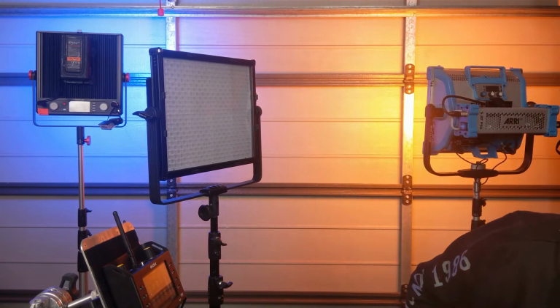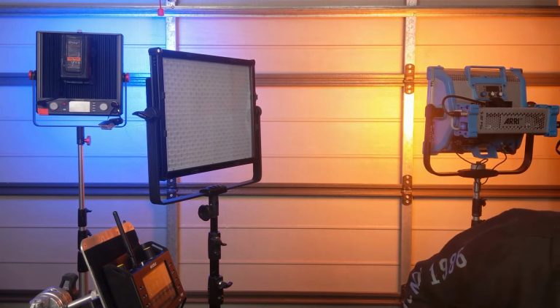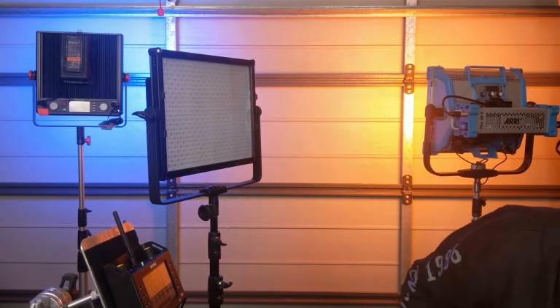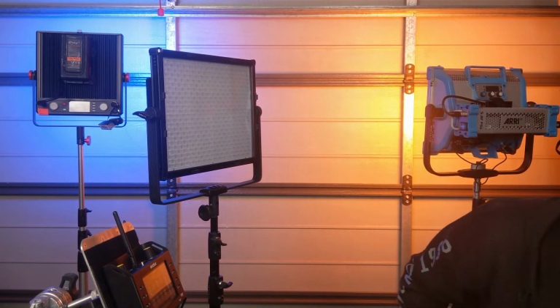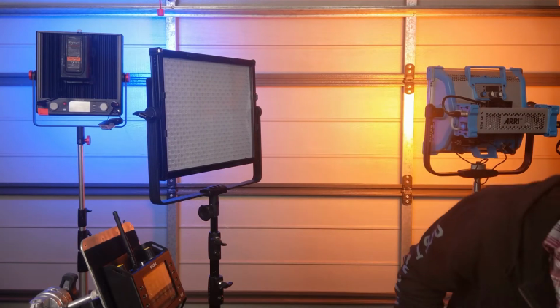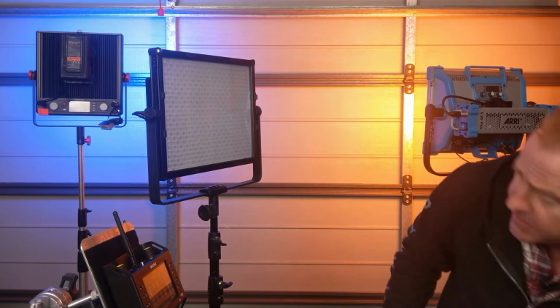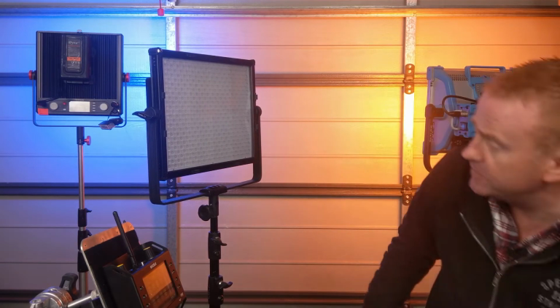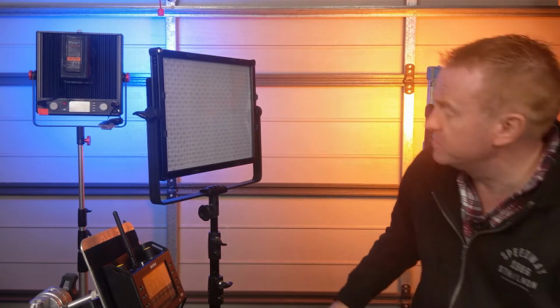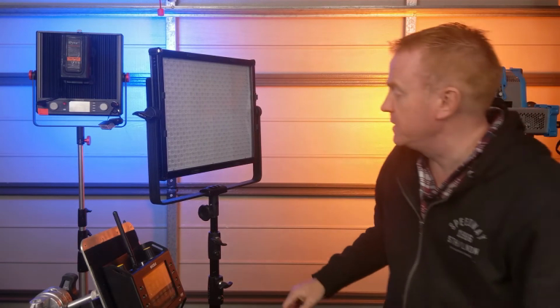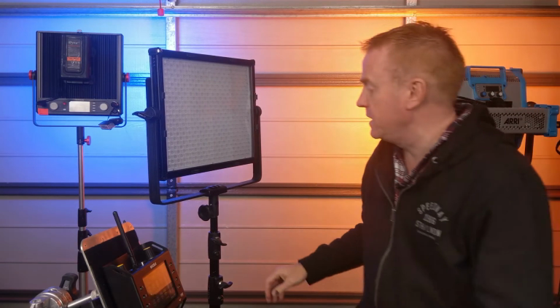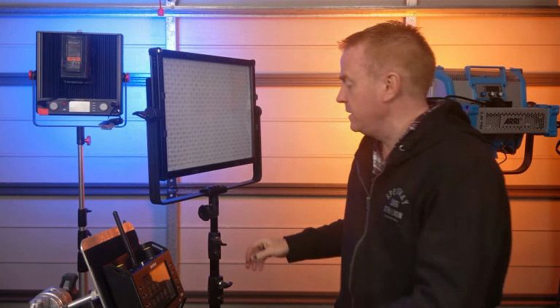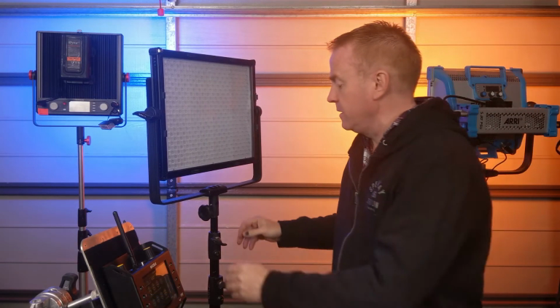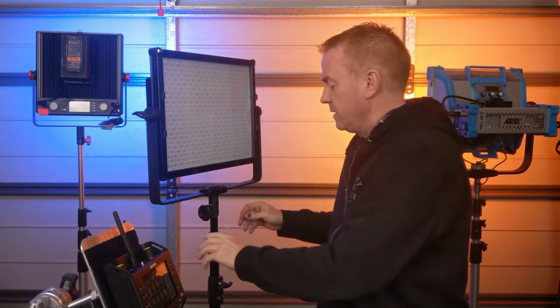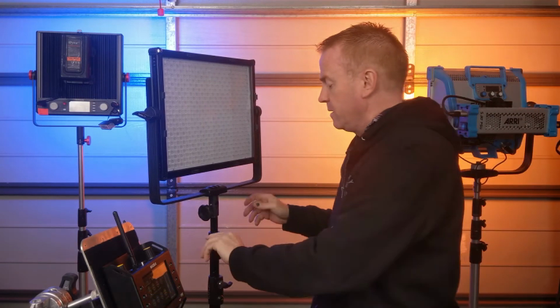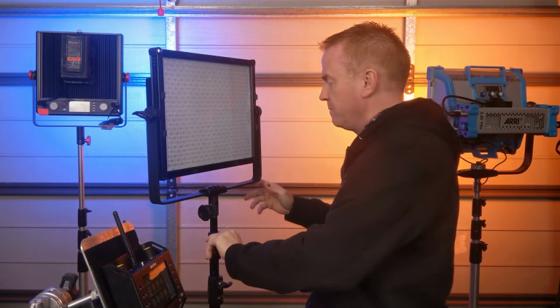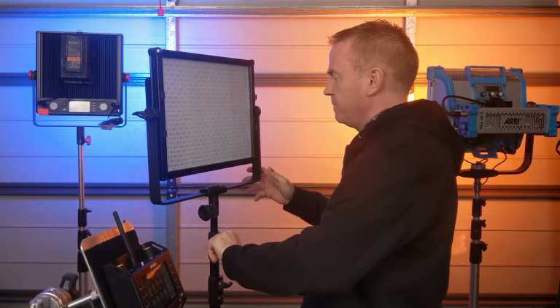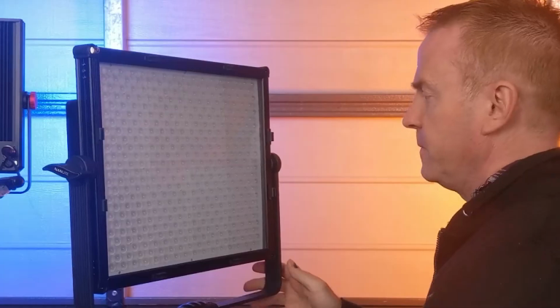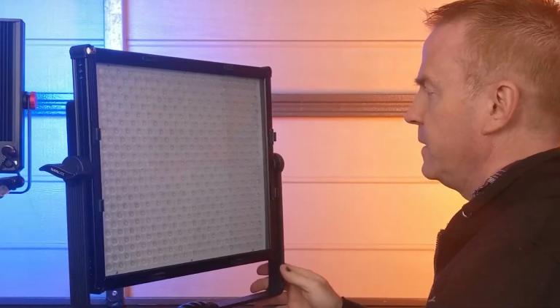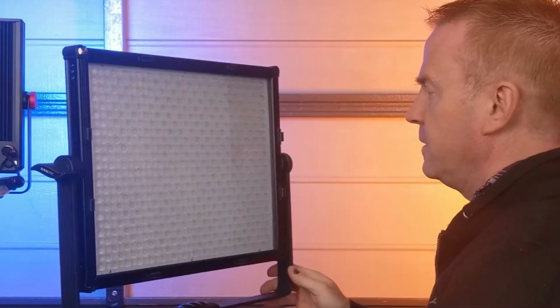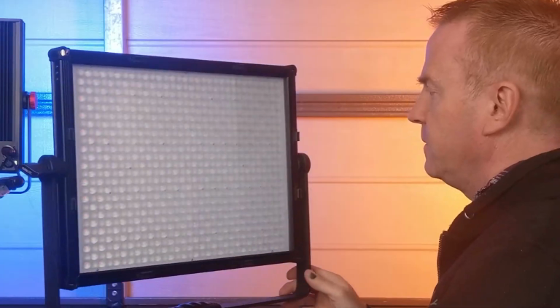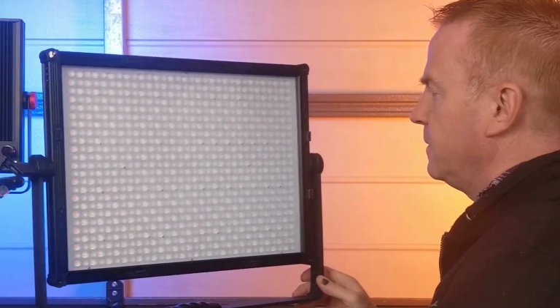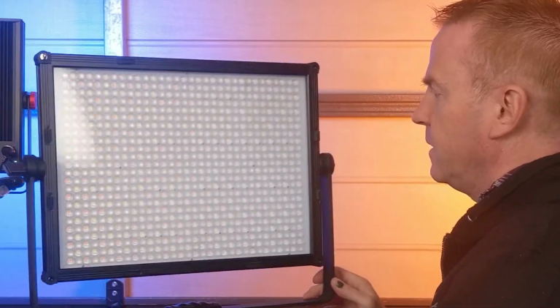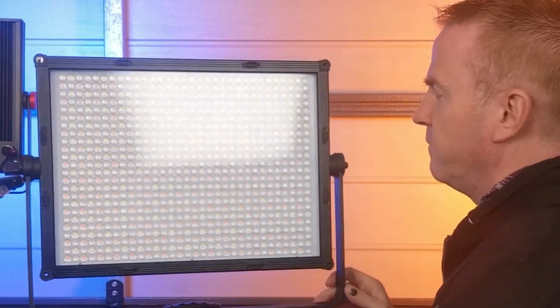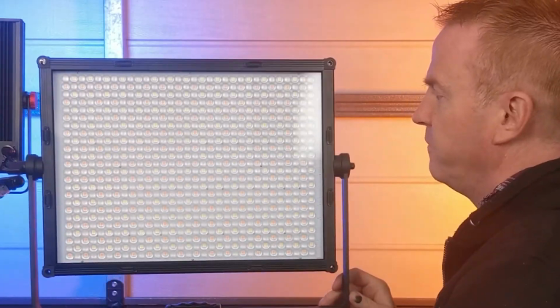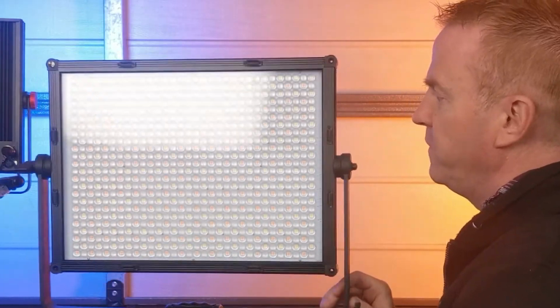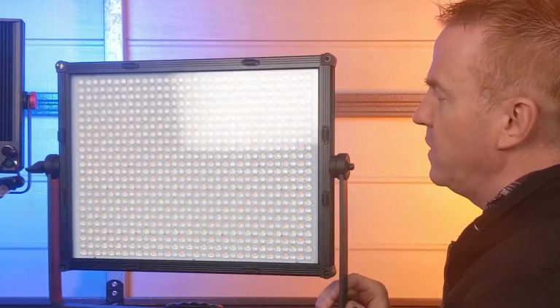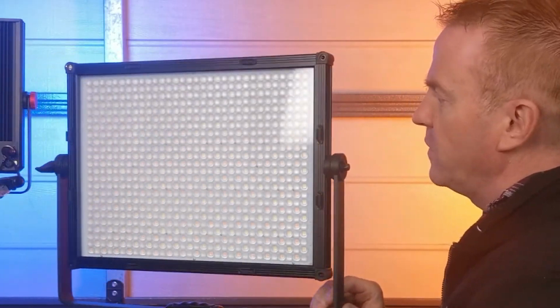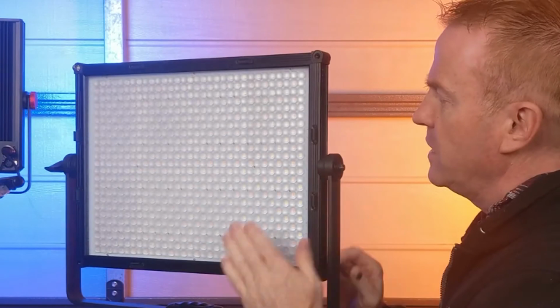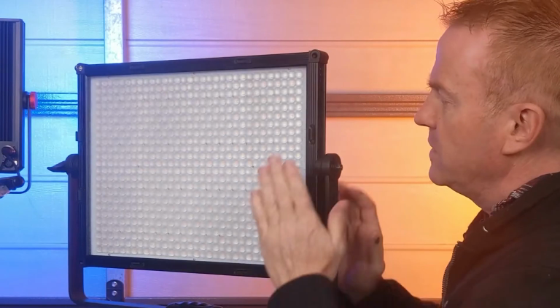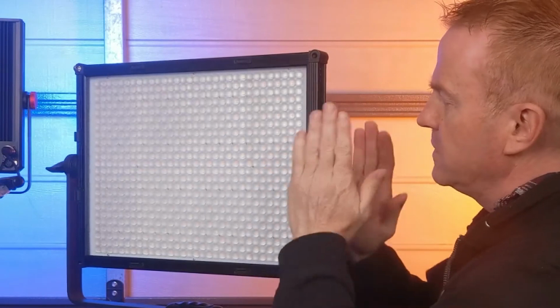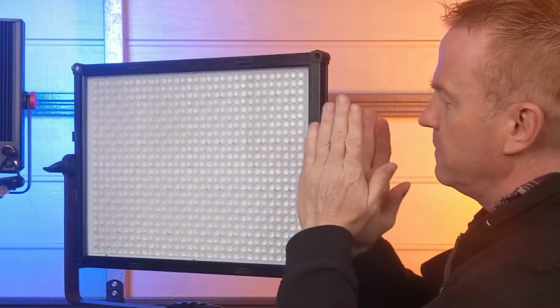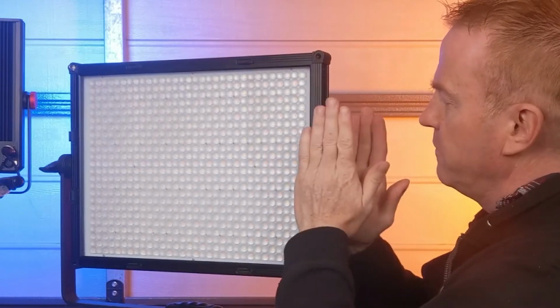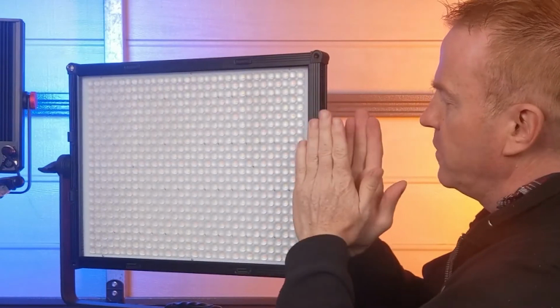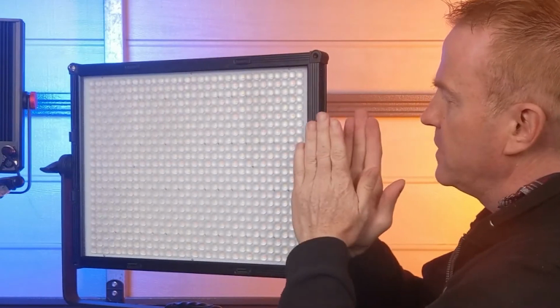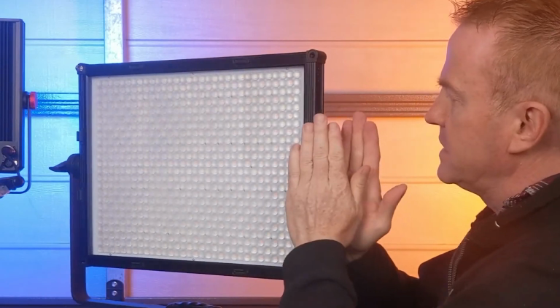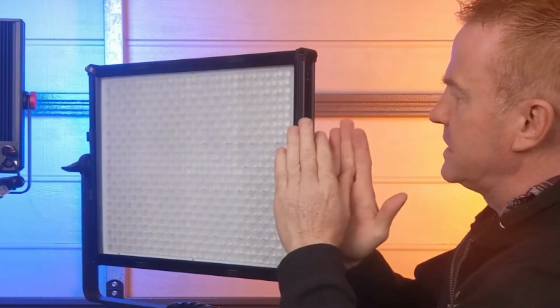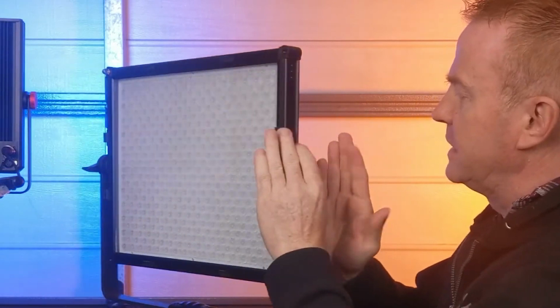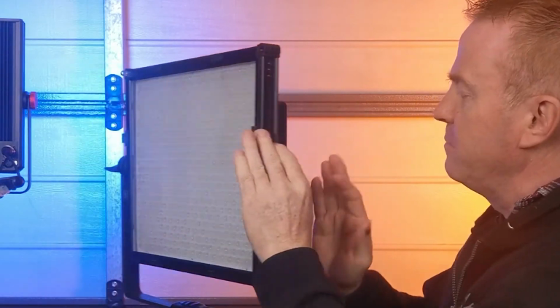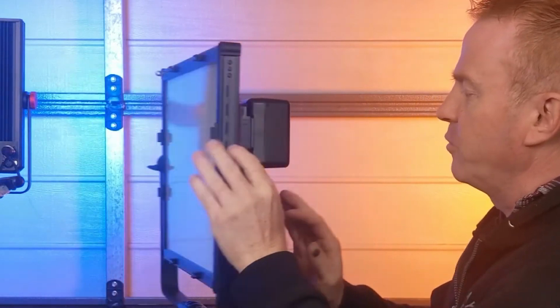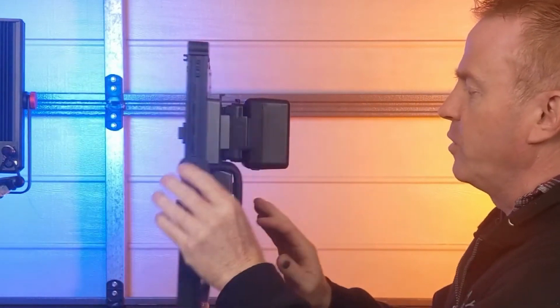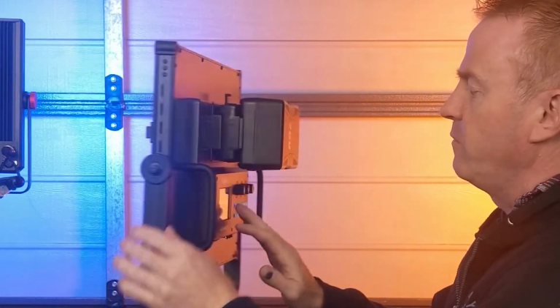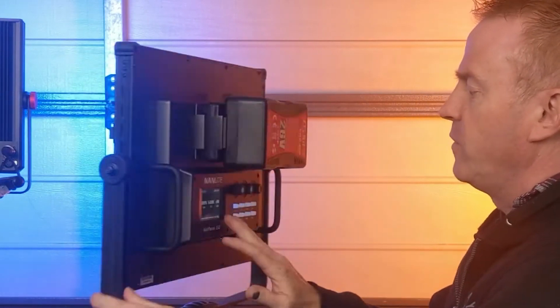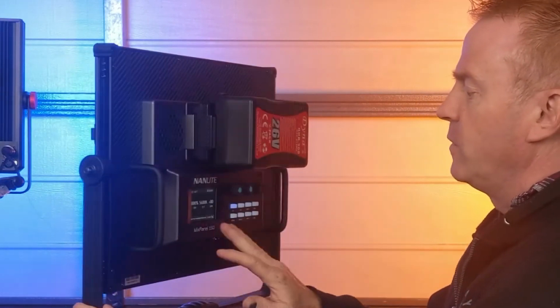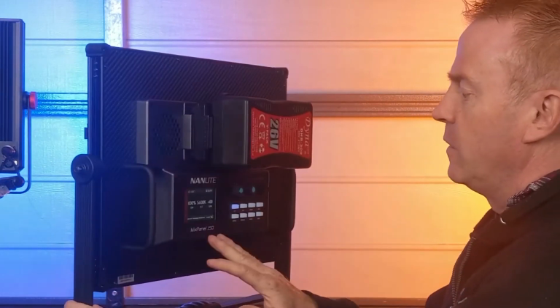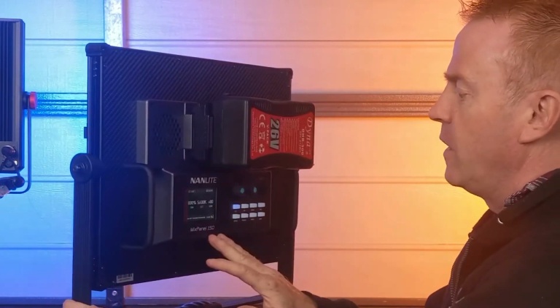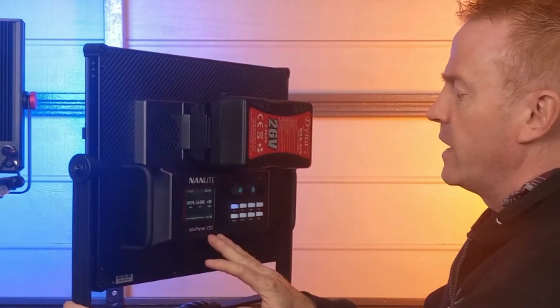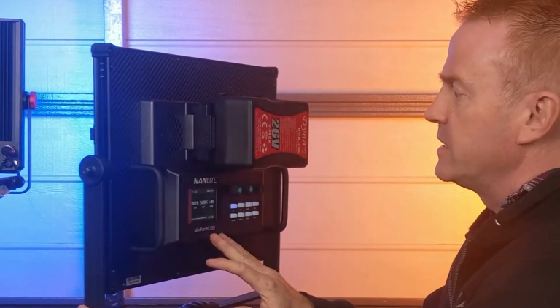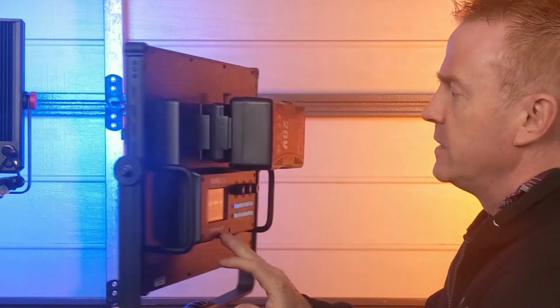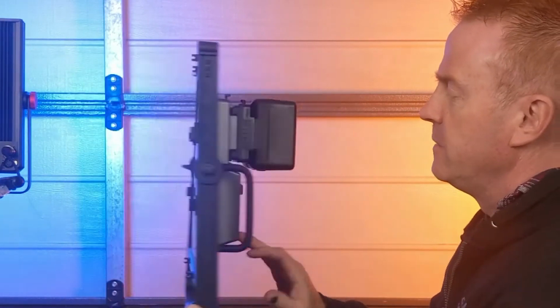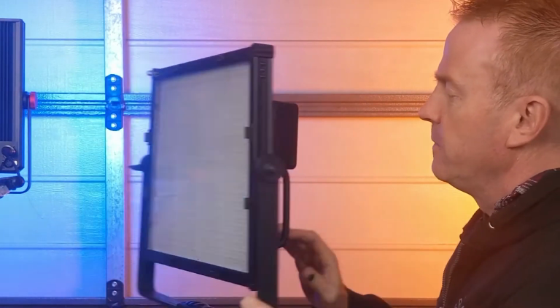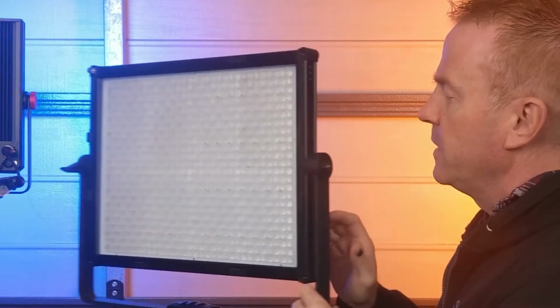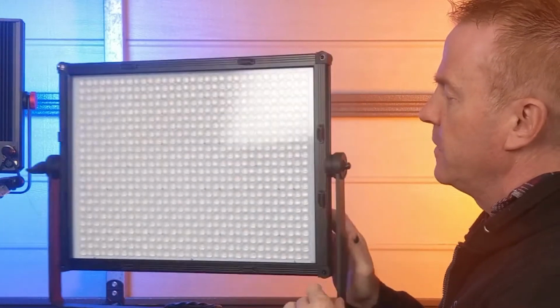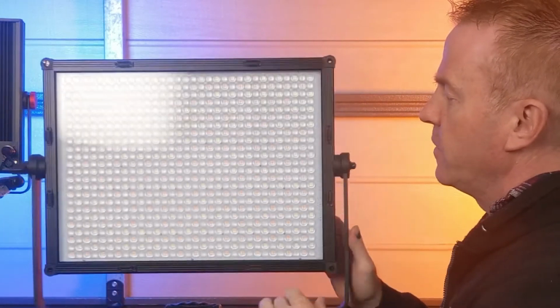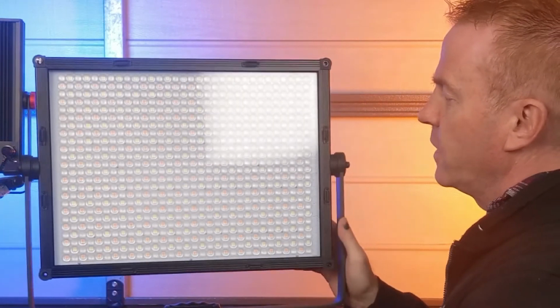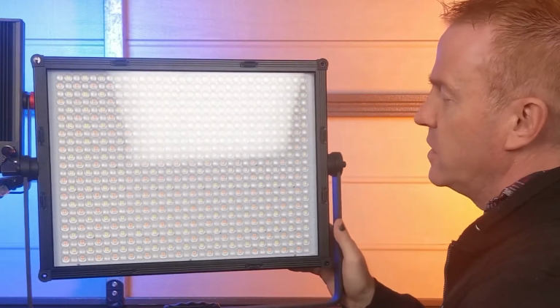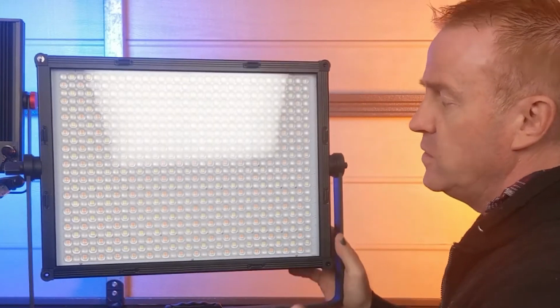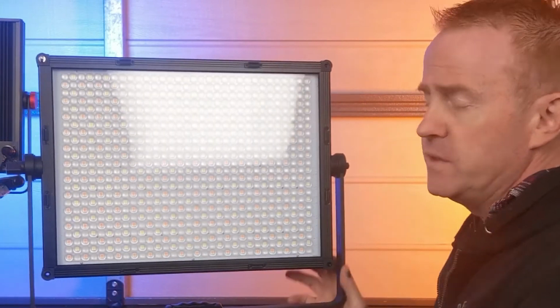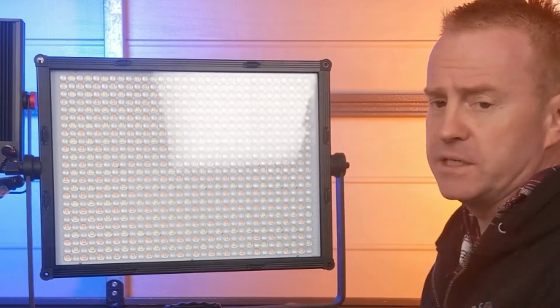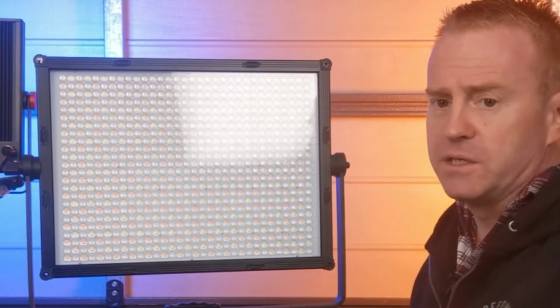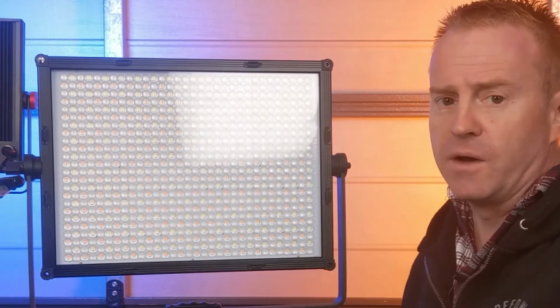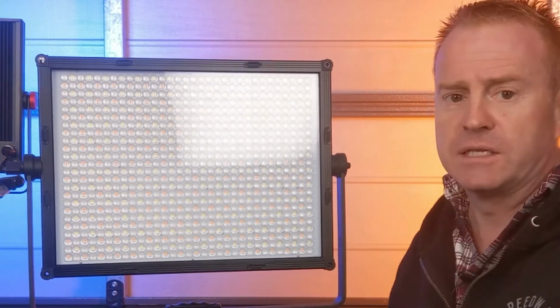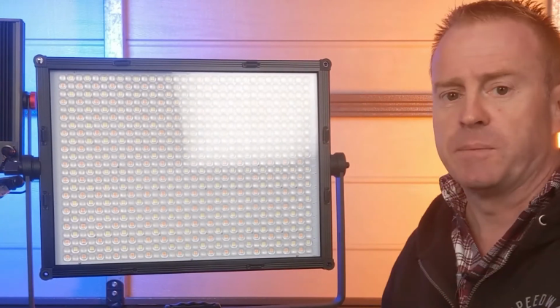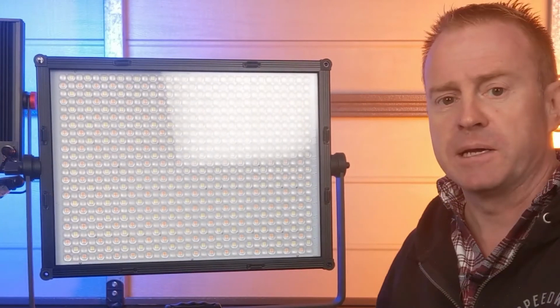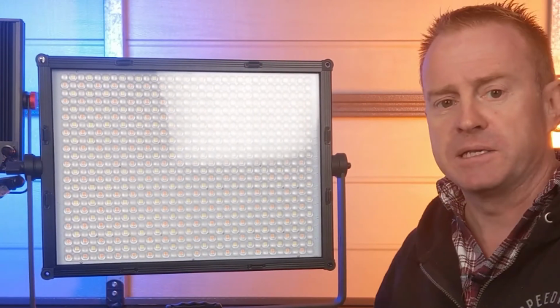That gives me a very, very slim profile light that I can use in tight spaces.